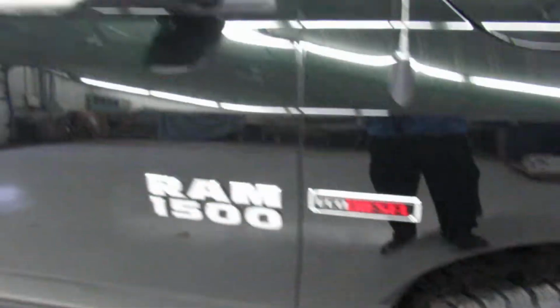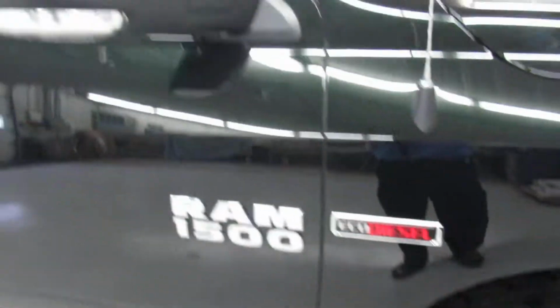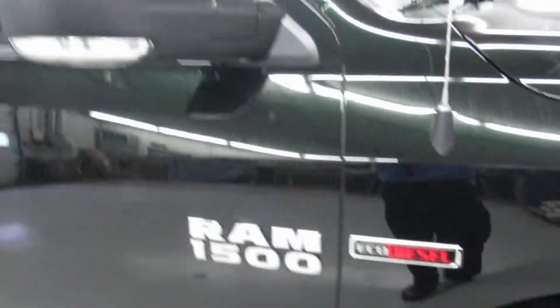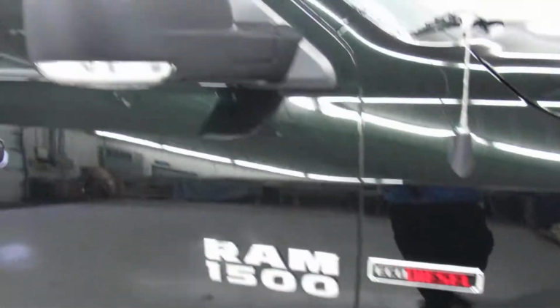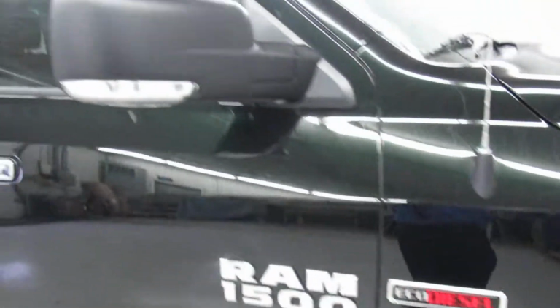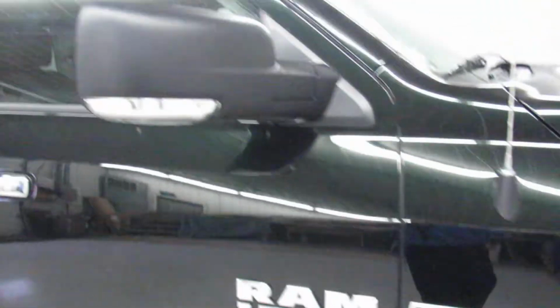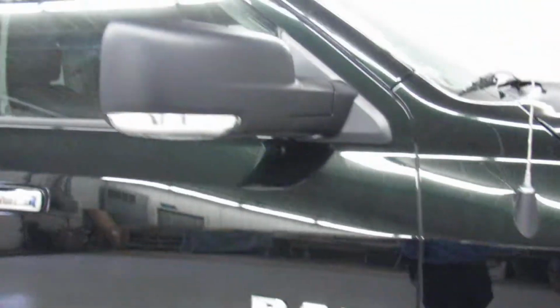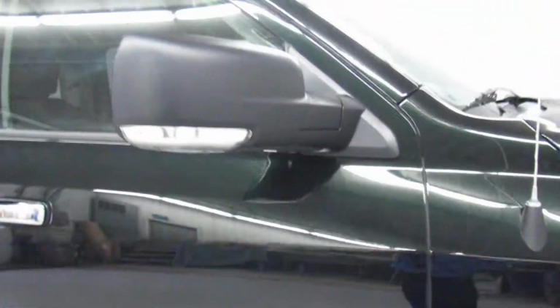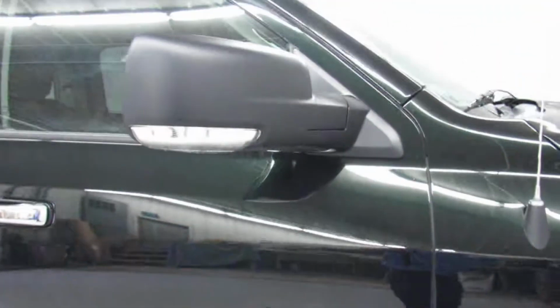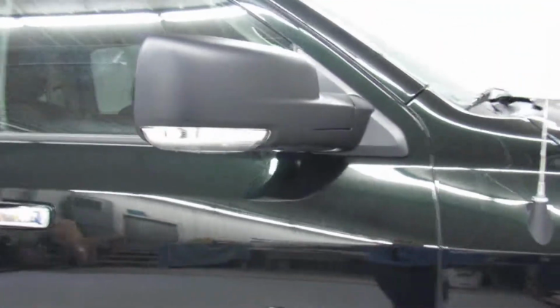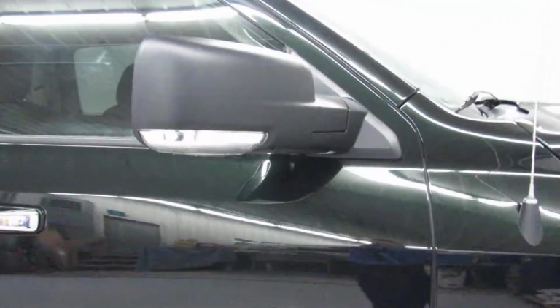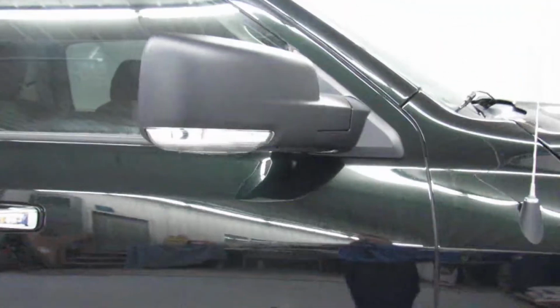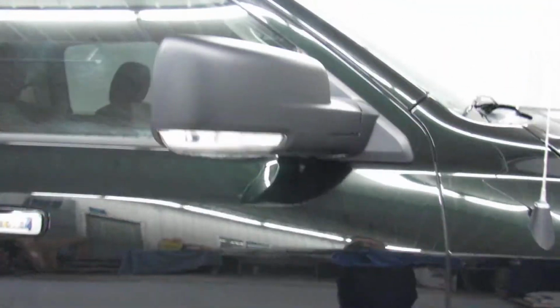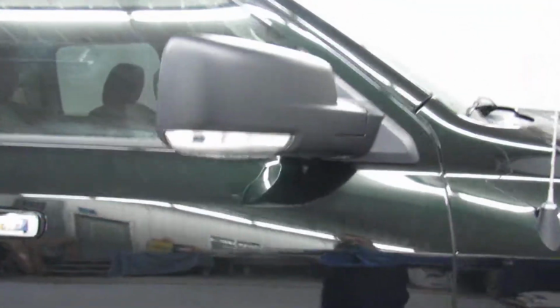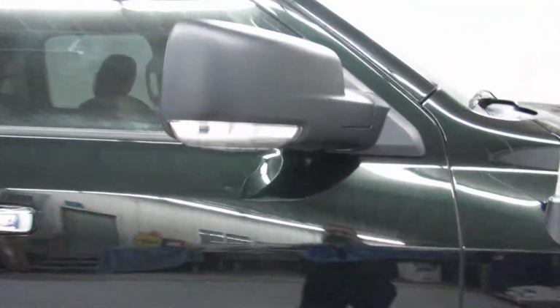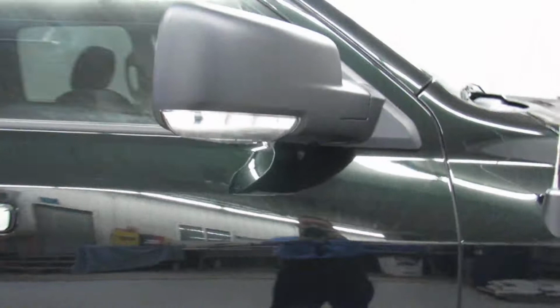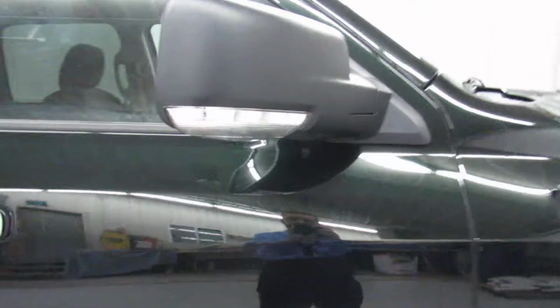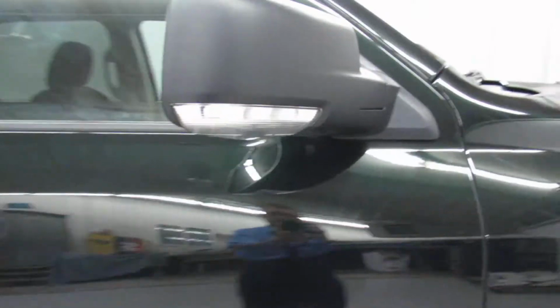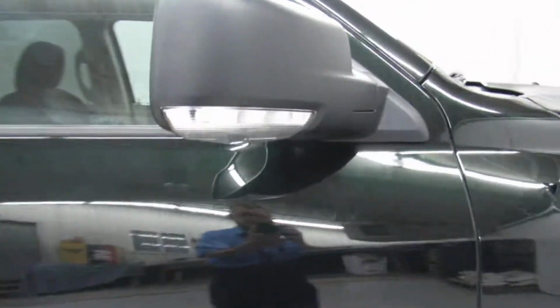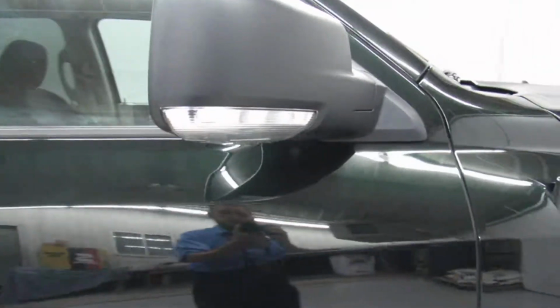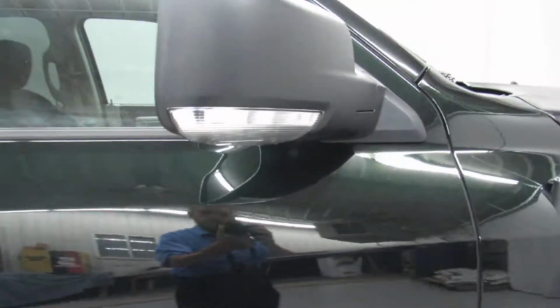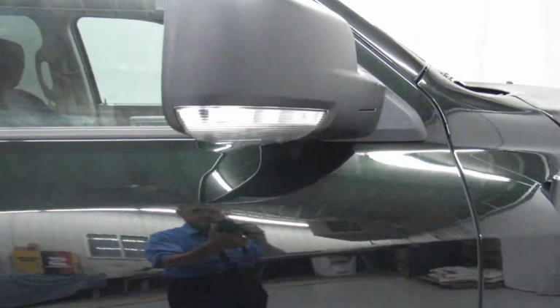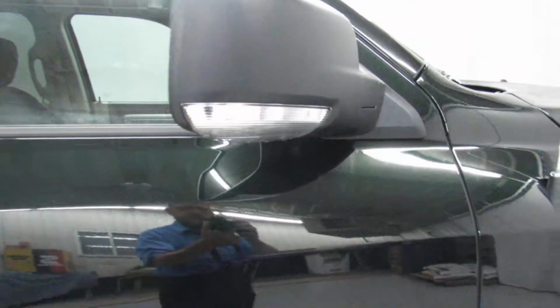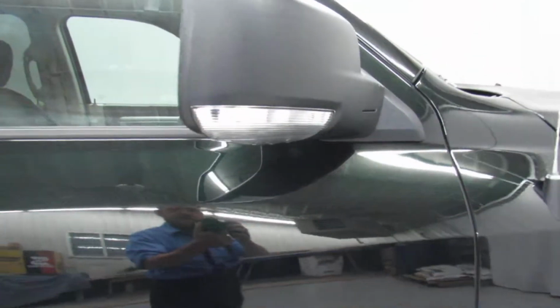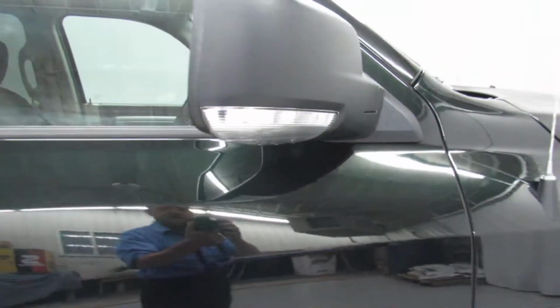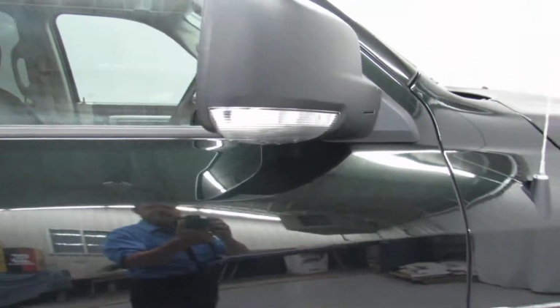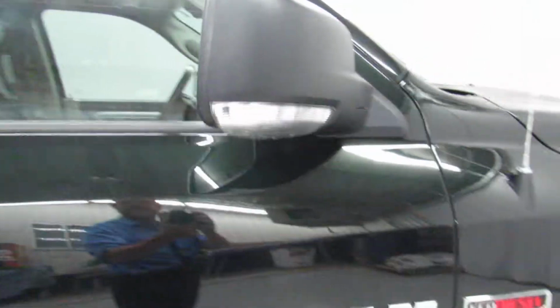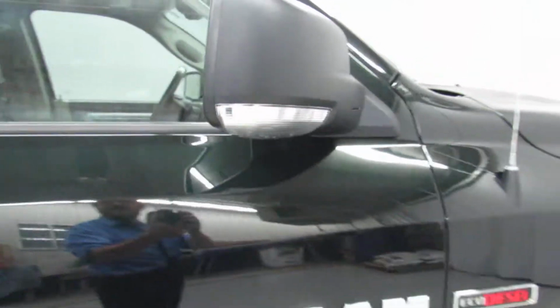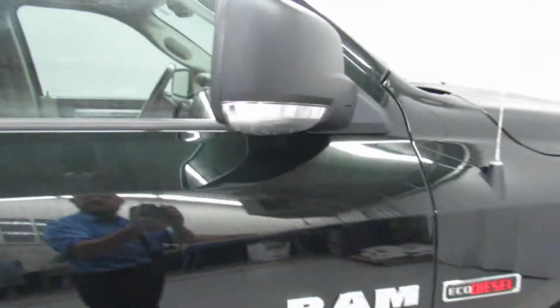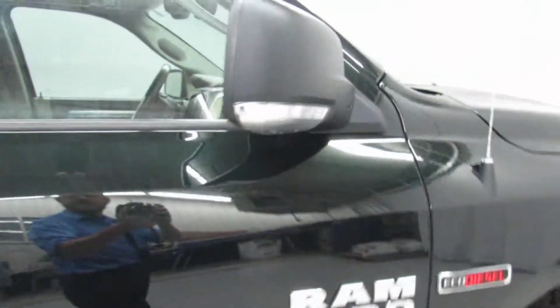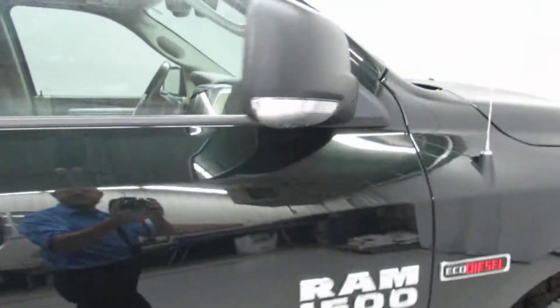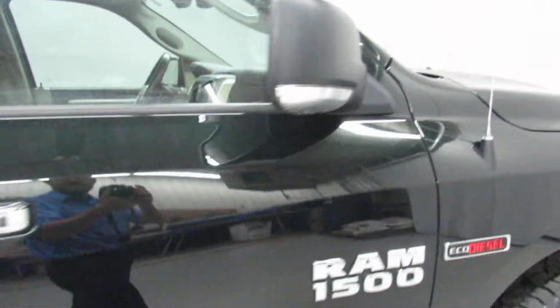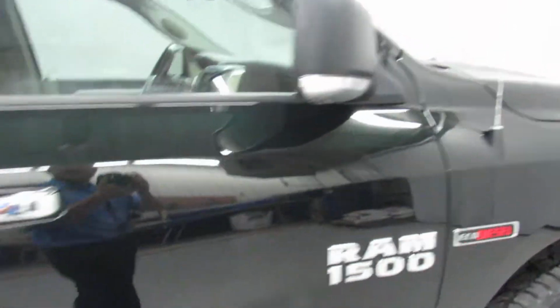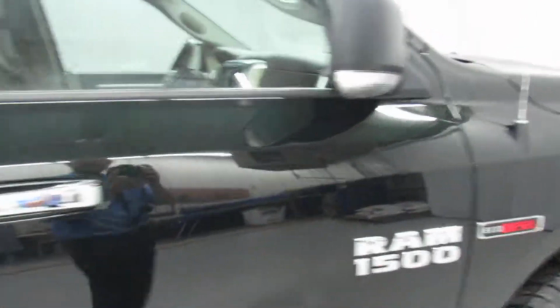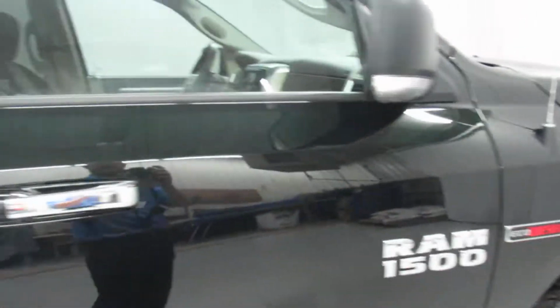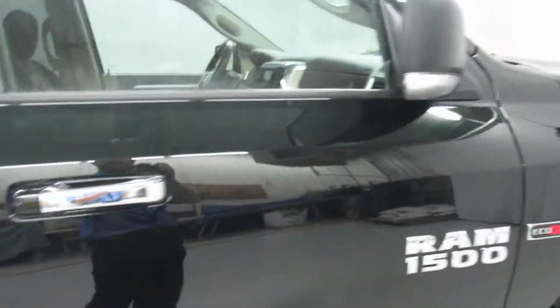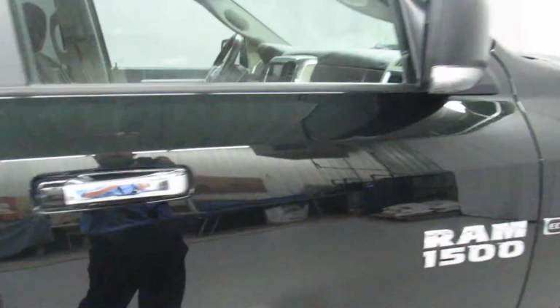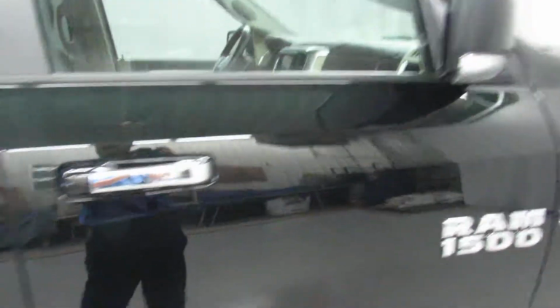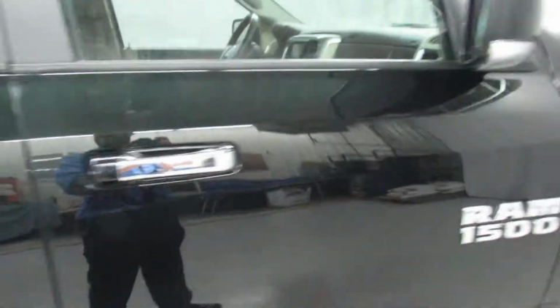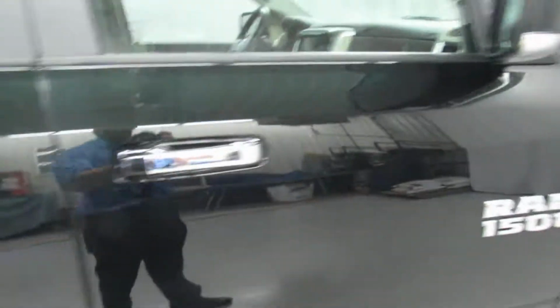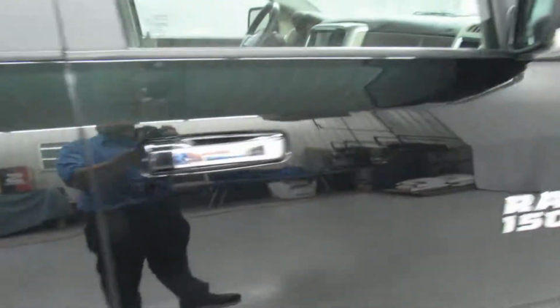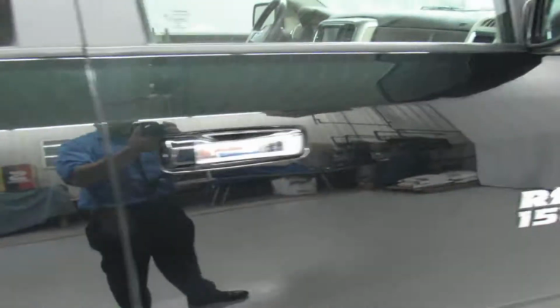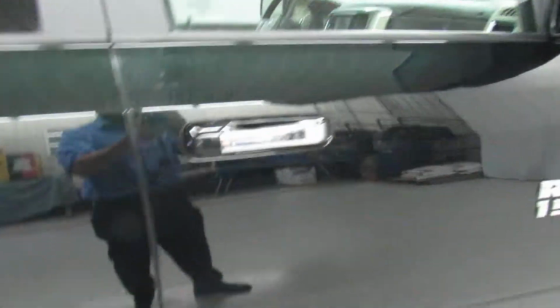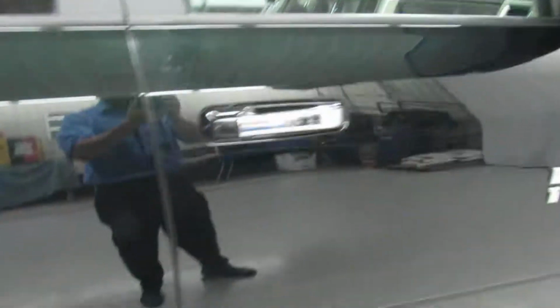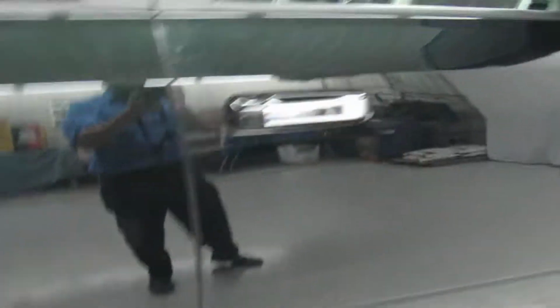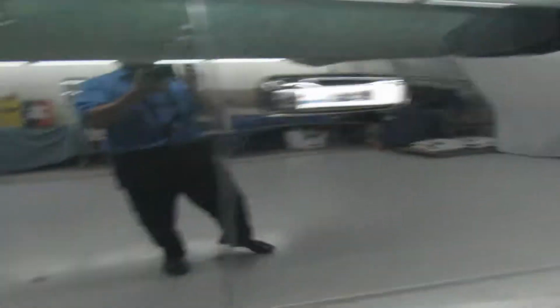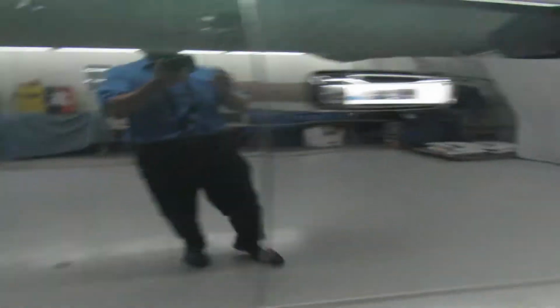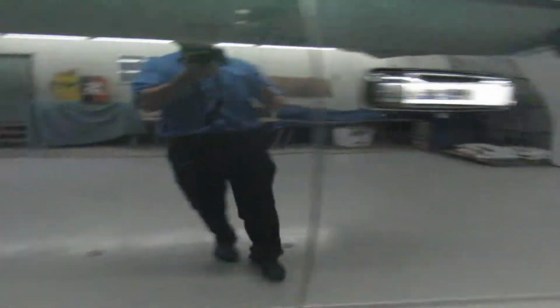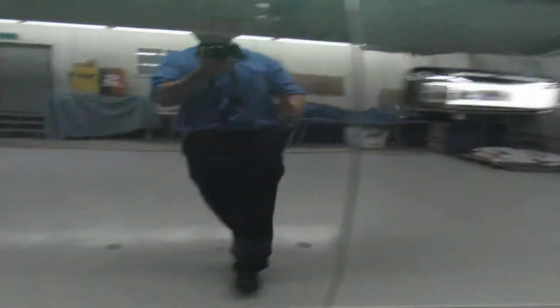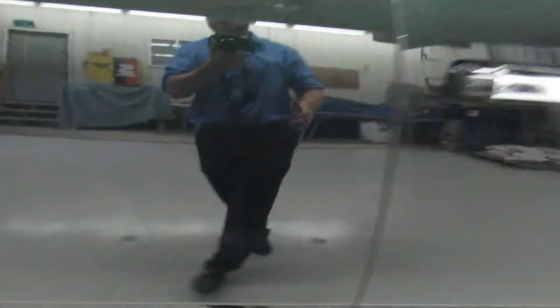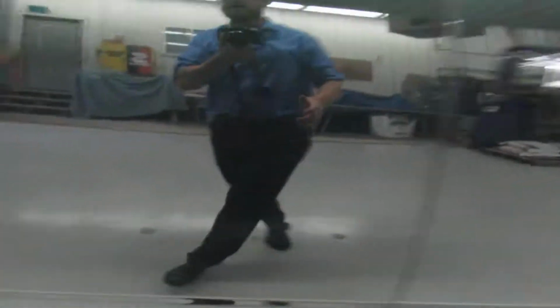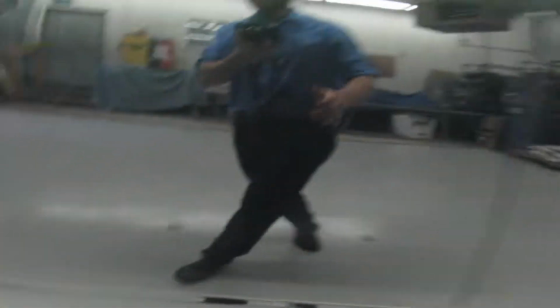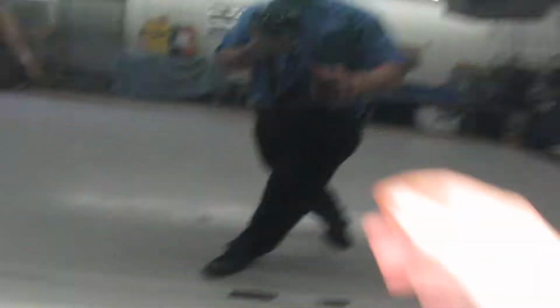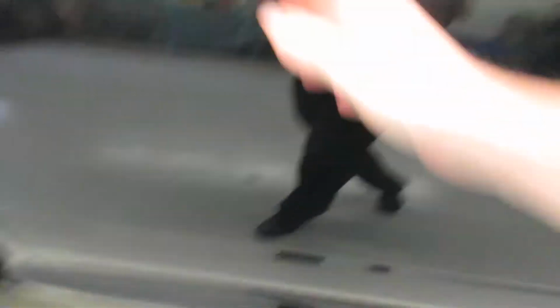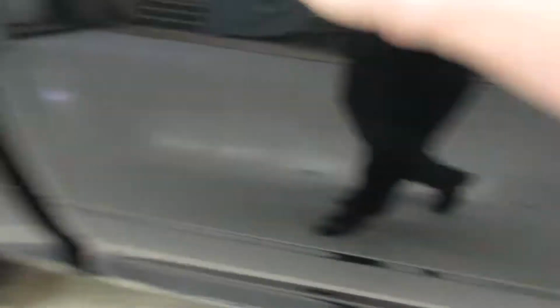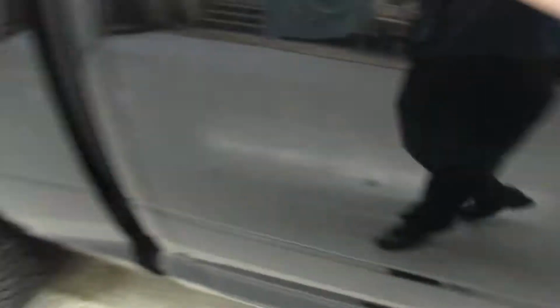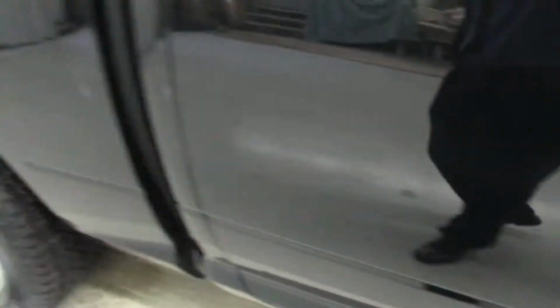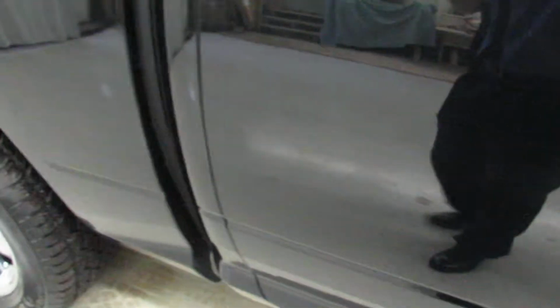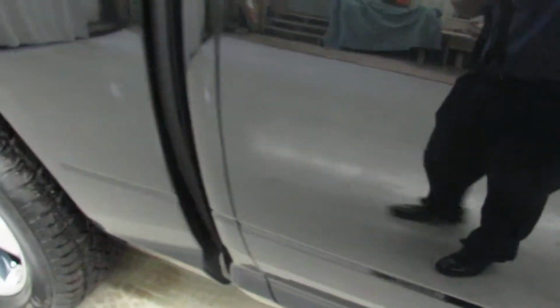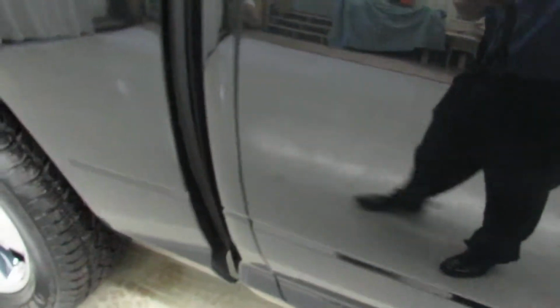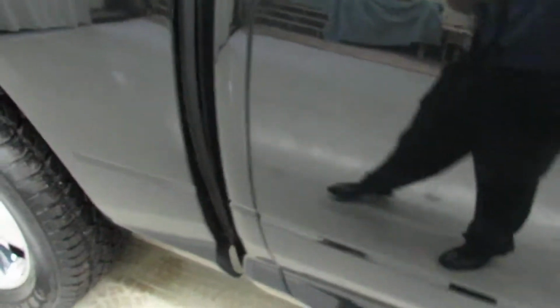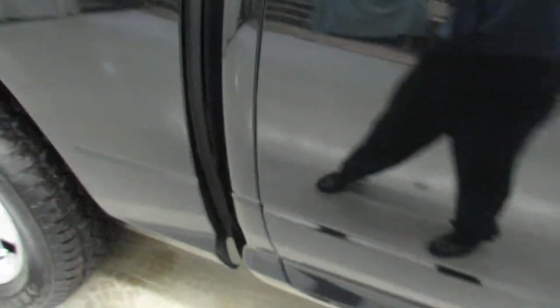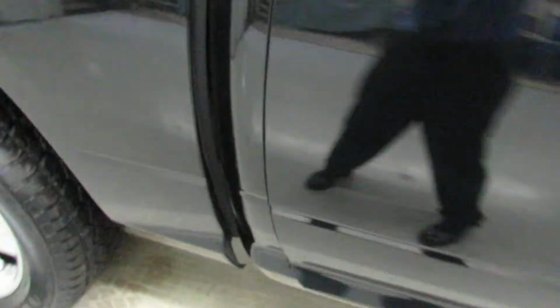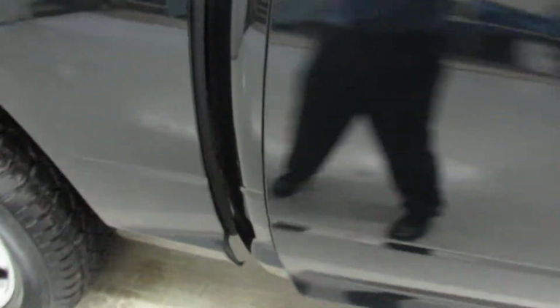We've got the under-the-mirror work lamps that will light up, so if you're working at night doing some late work.